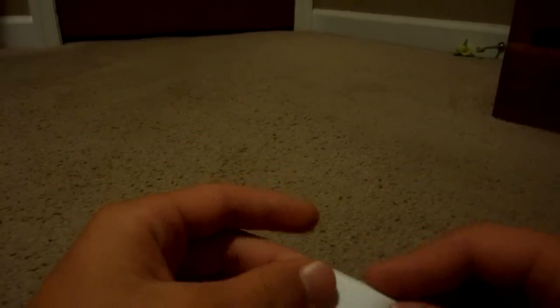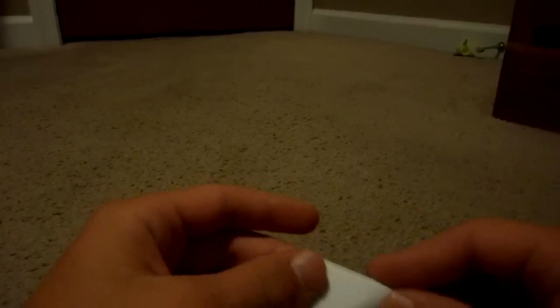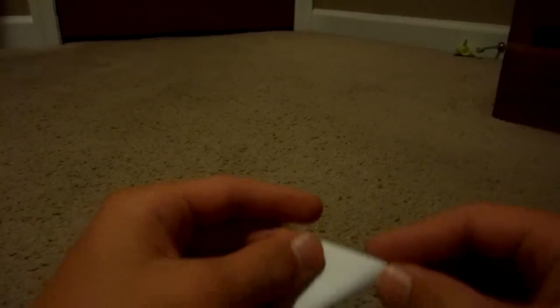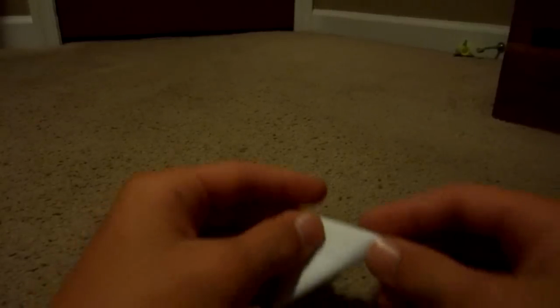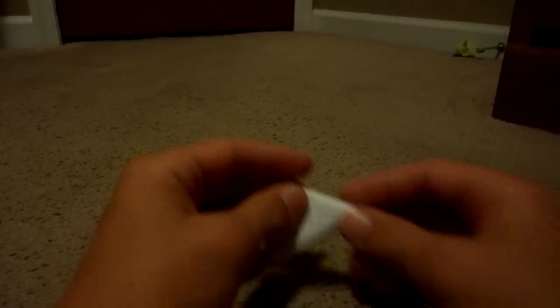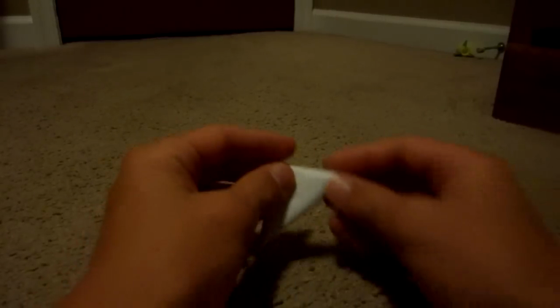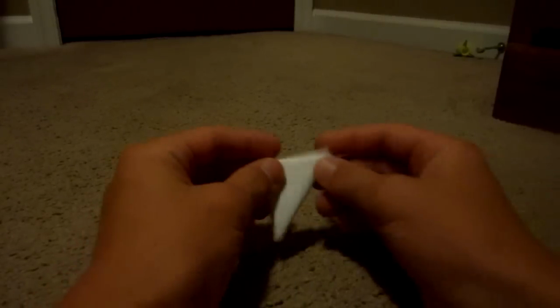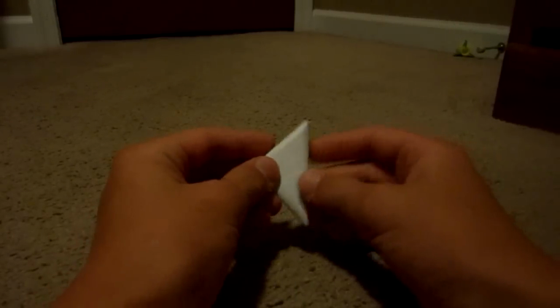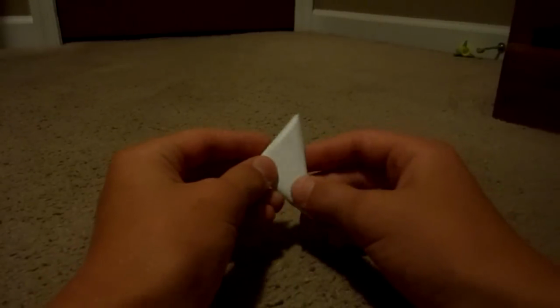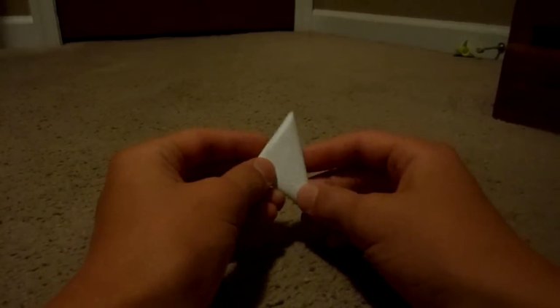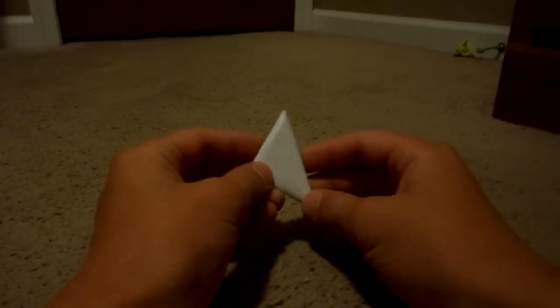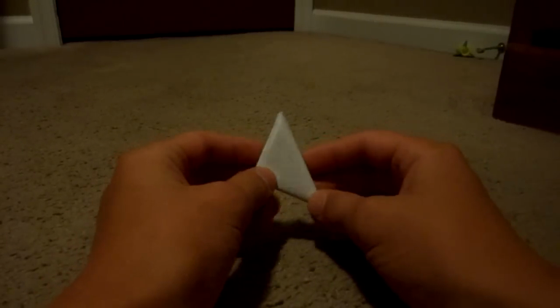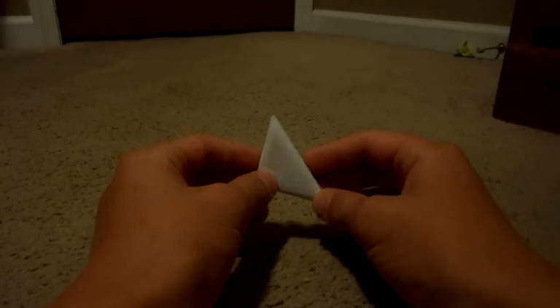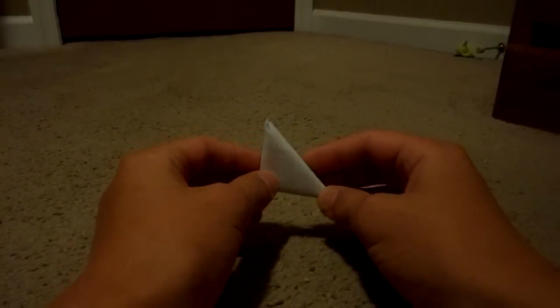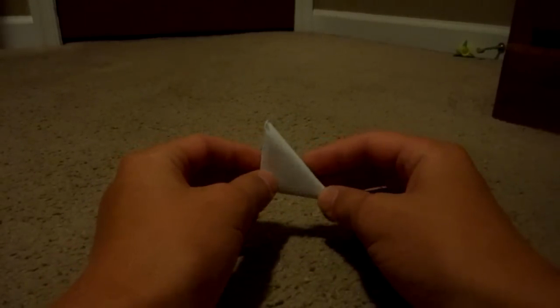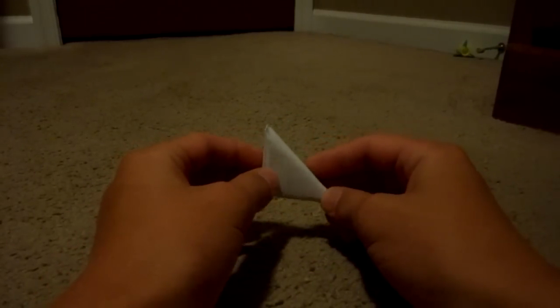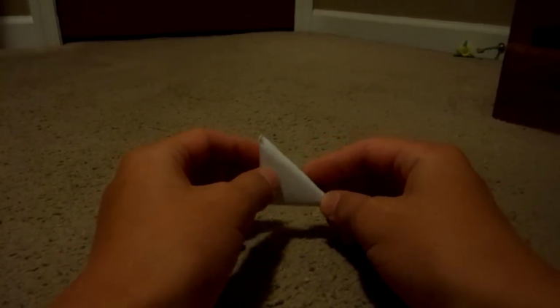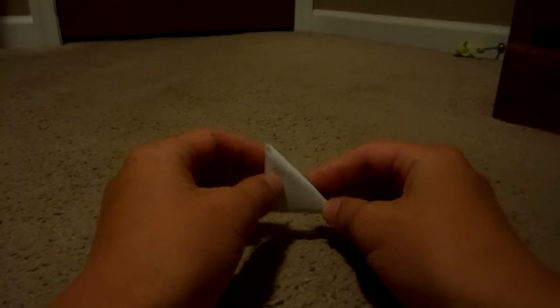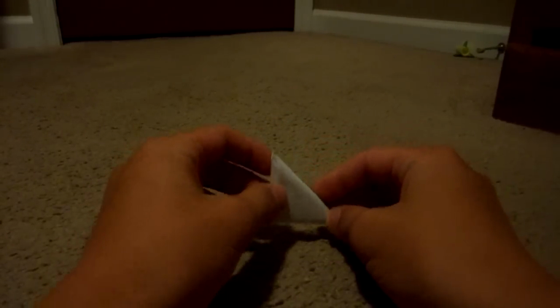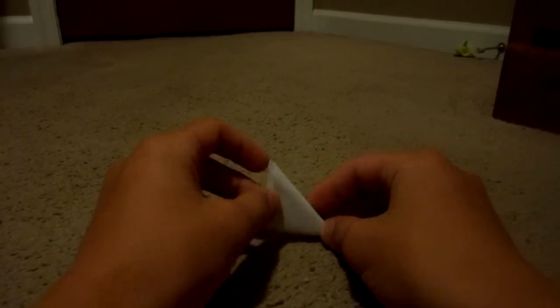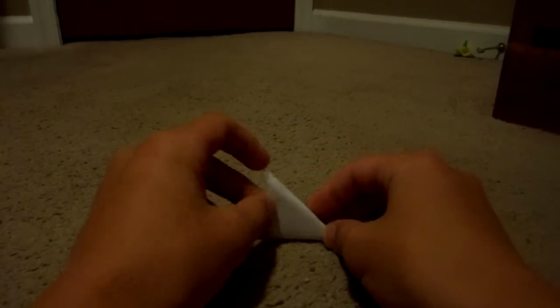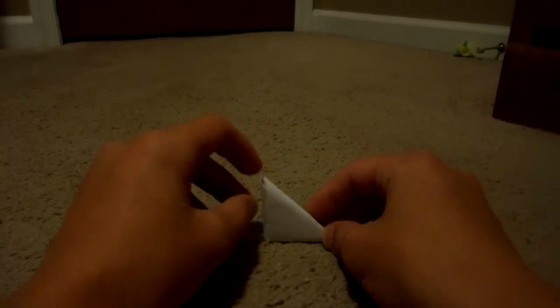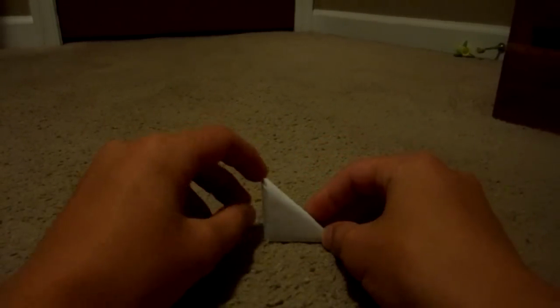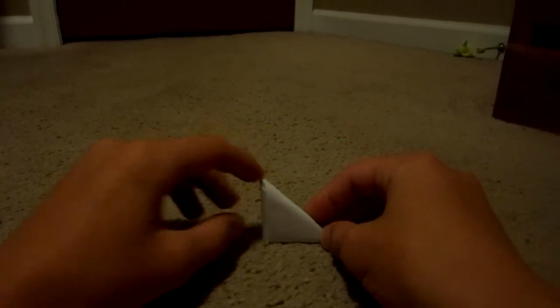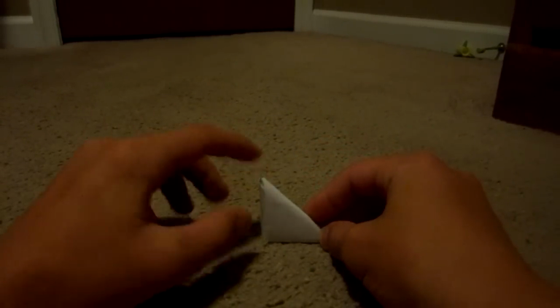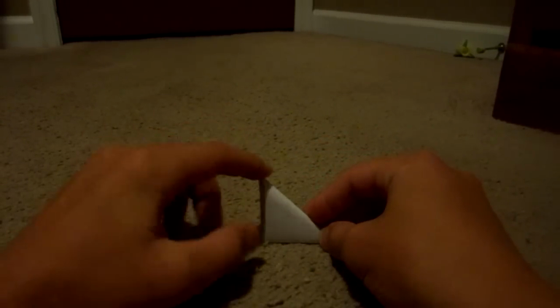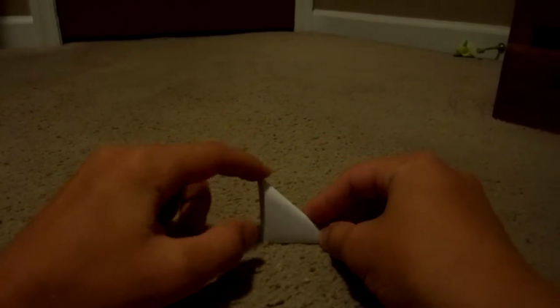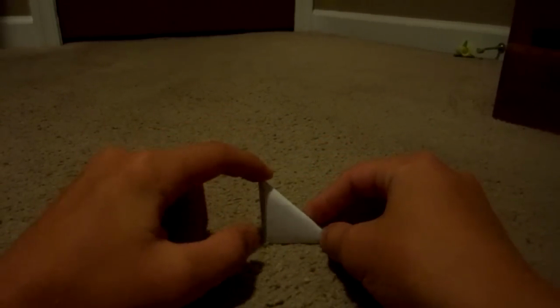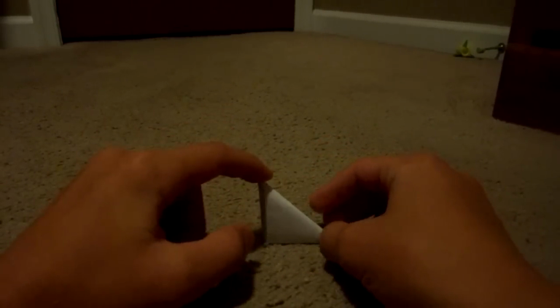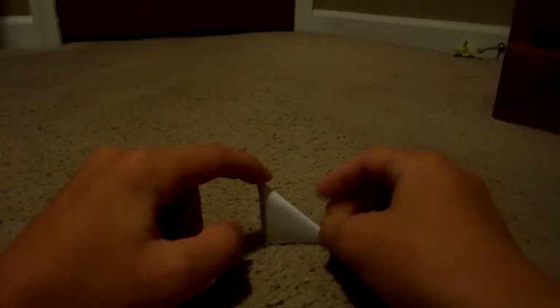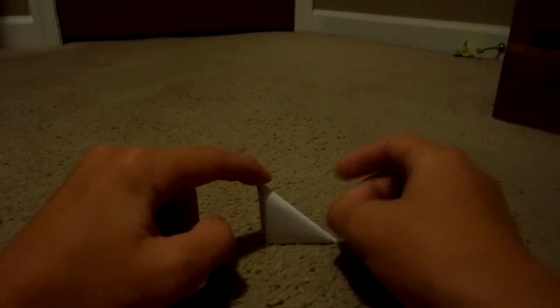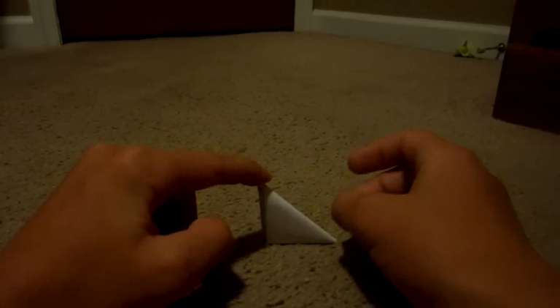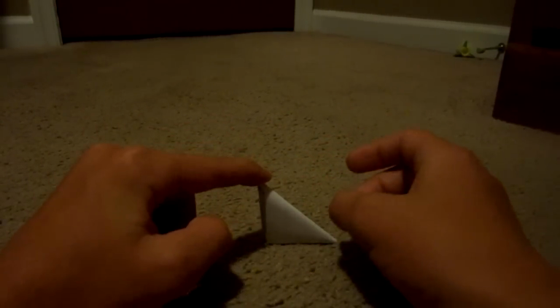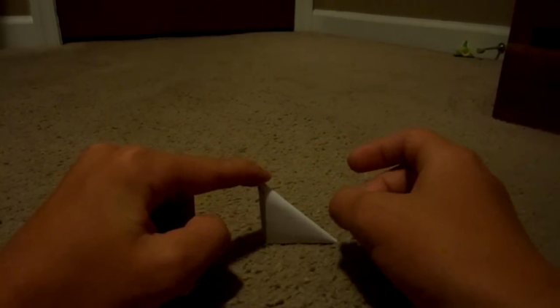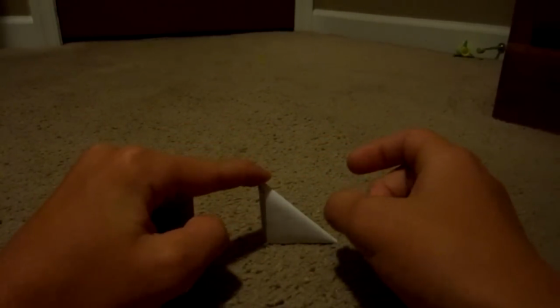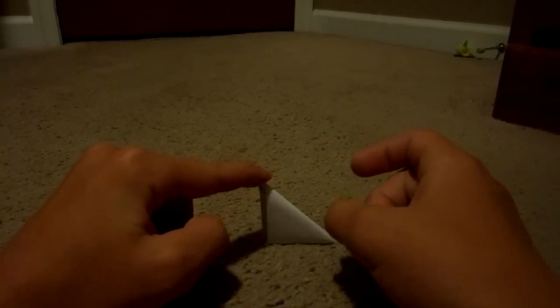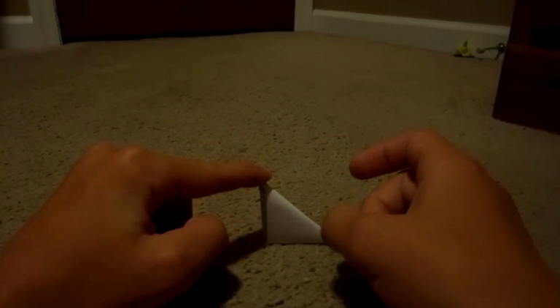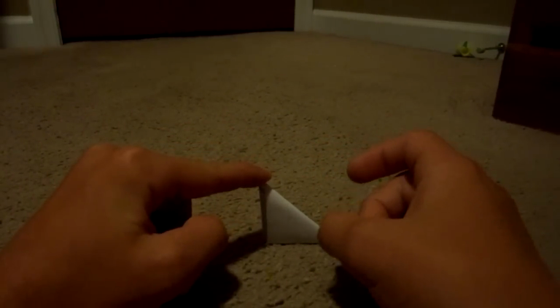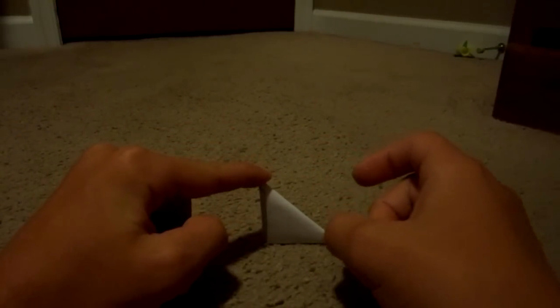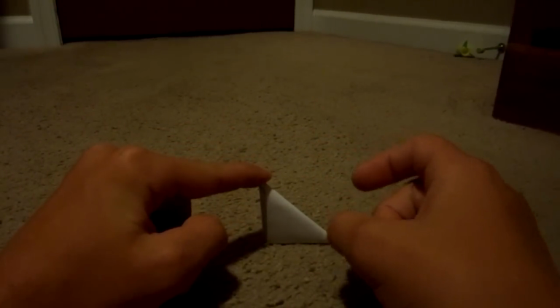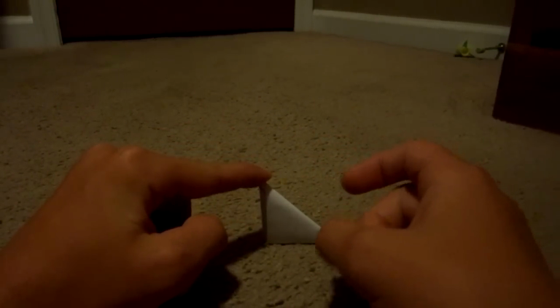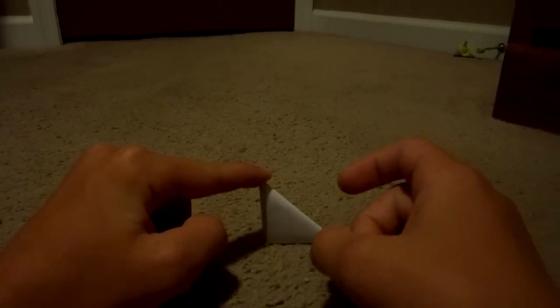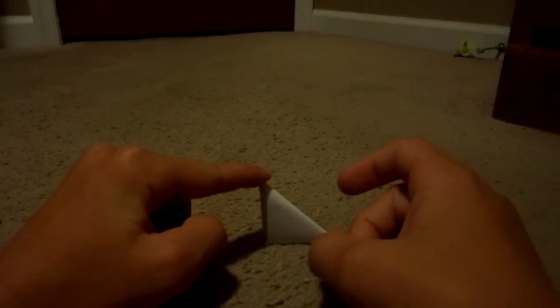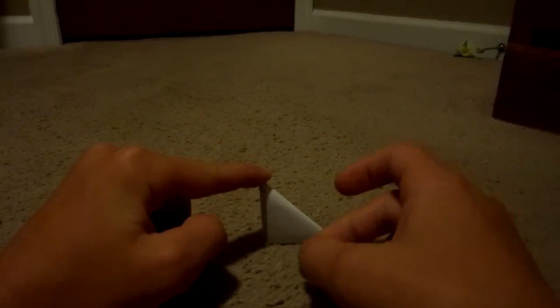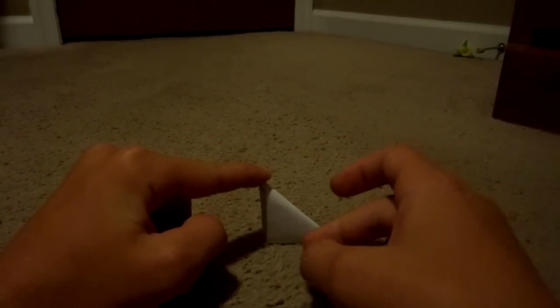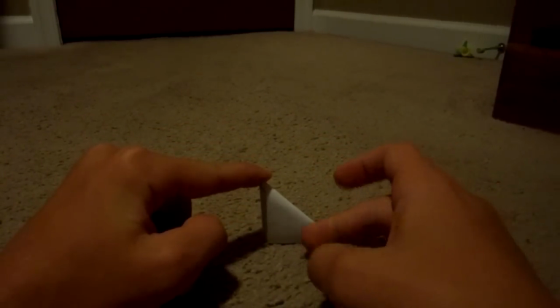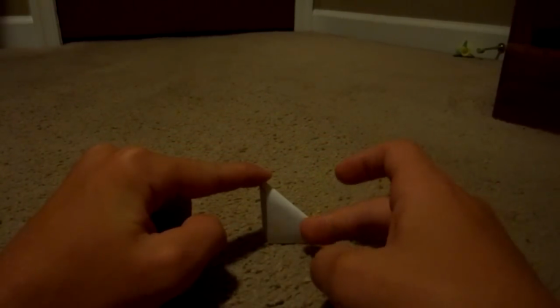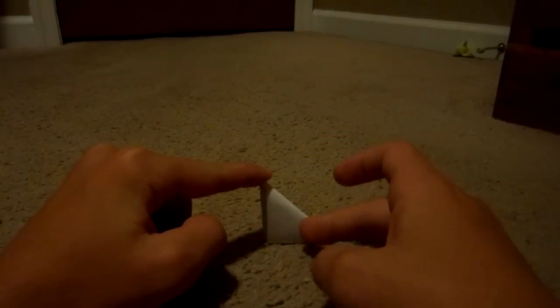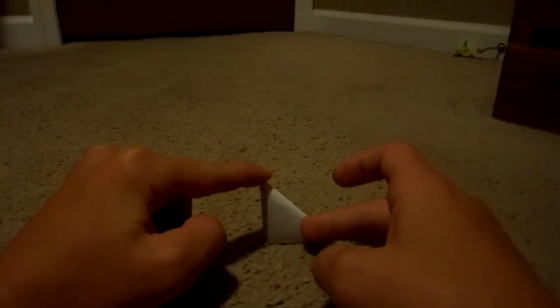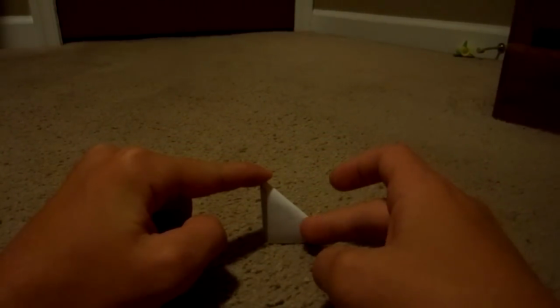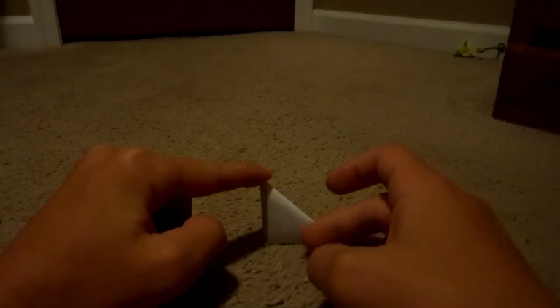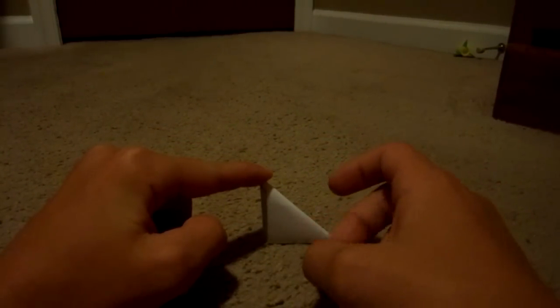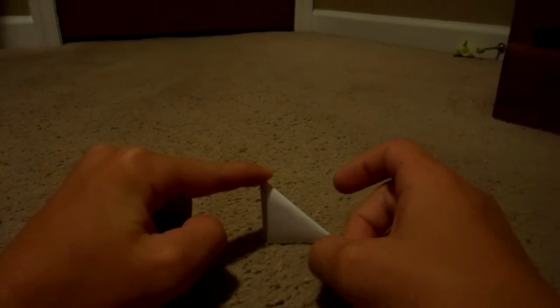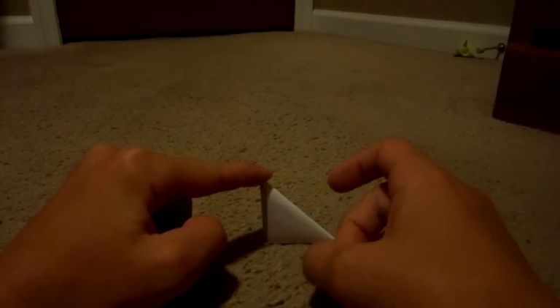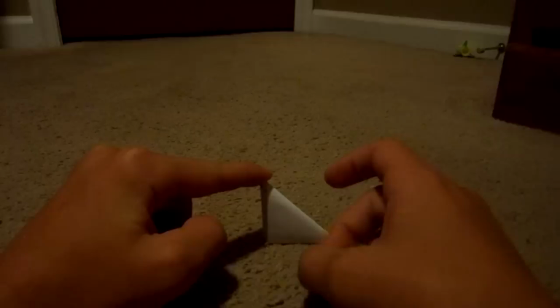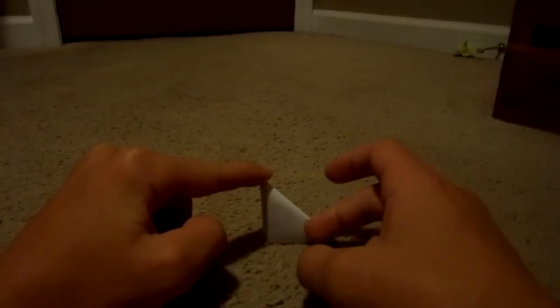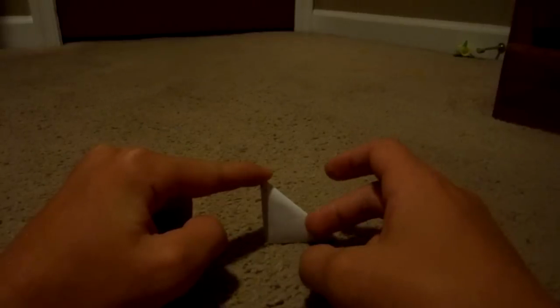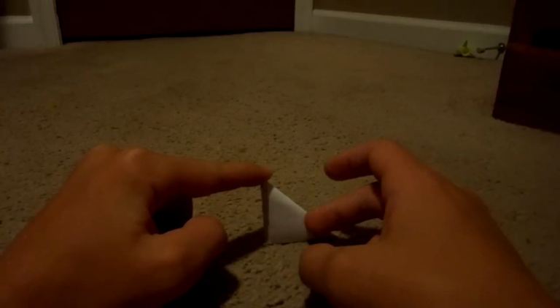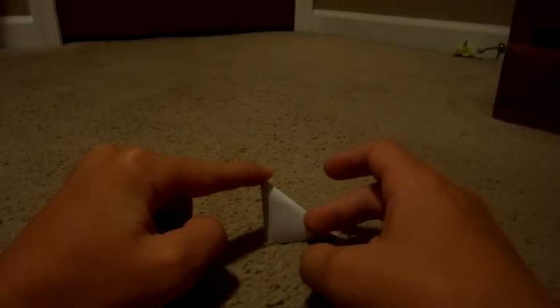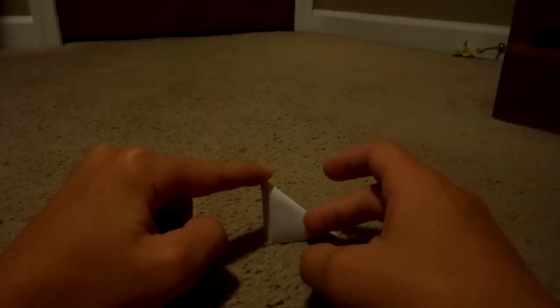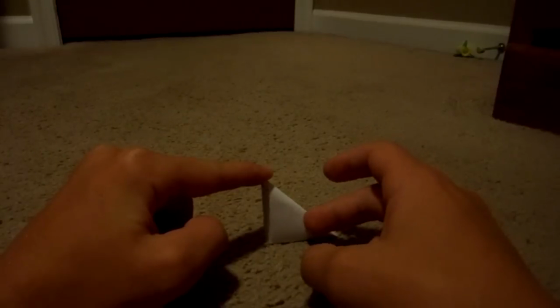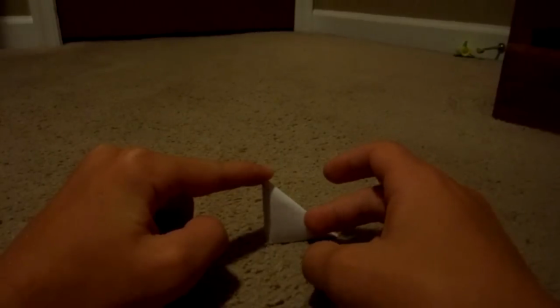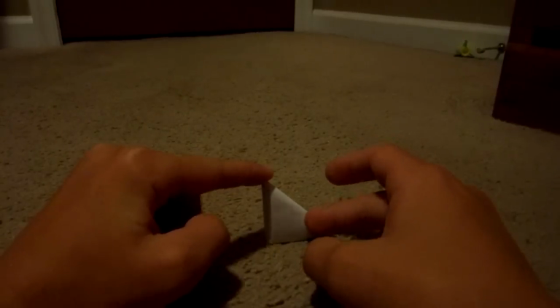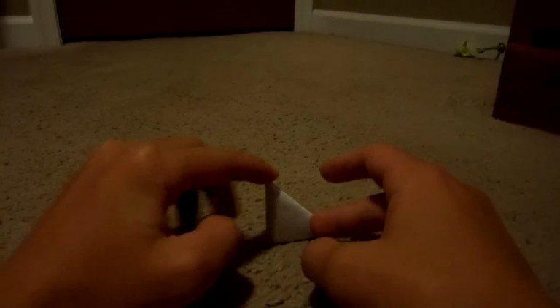Now this is the last way I am going to show you, though there are many different ways. You make a triangle like that and you flick it like that.